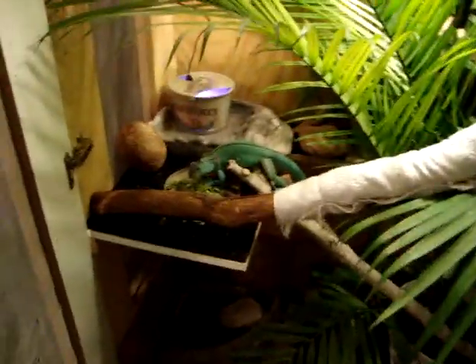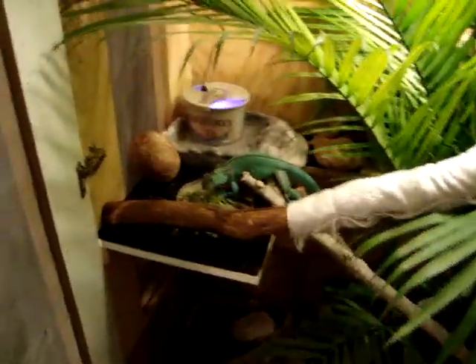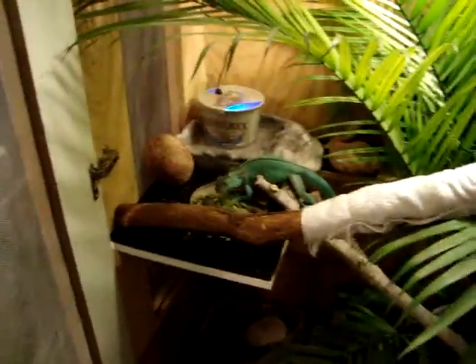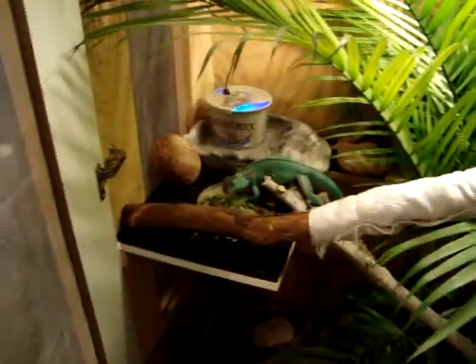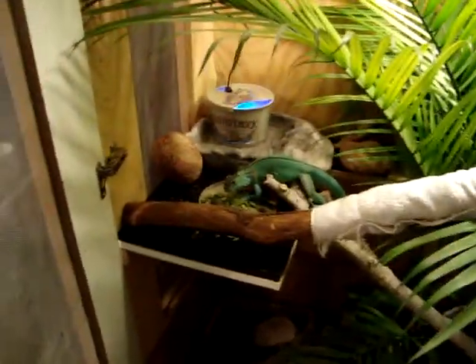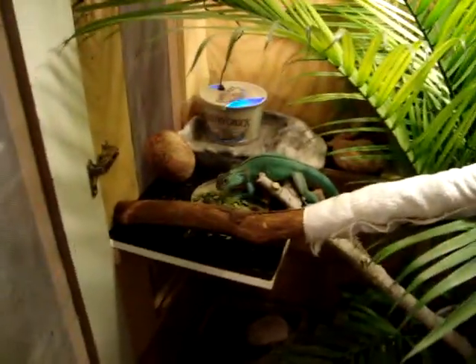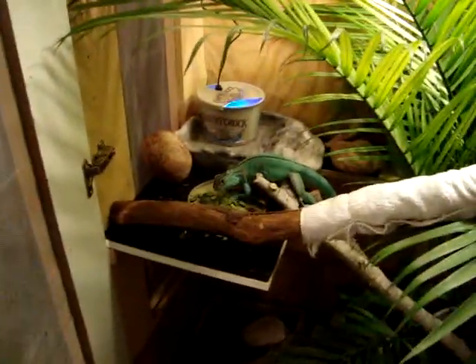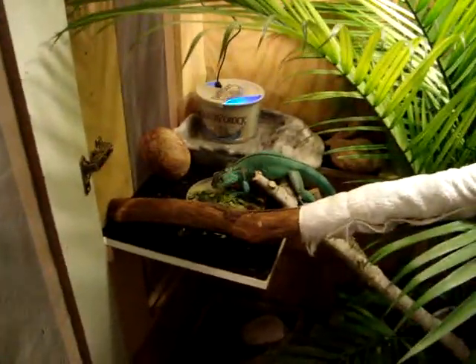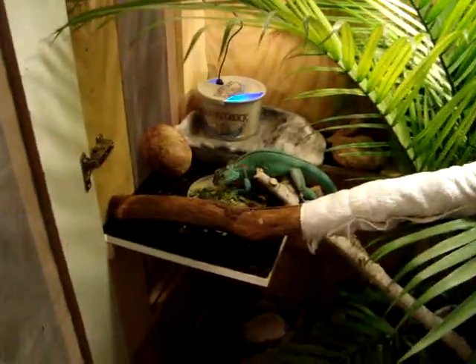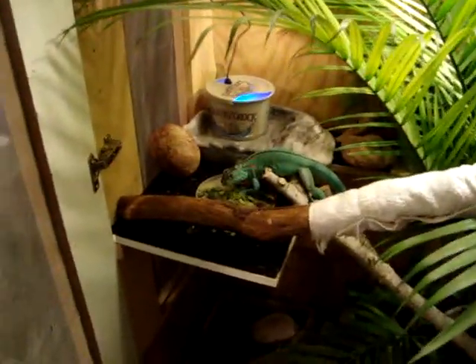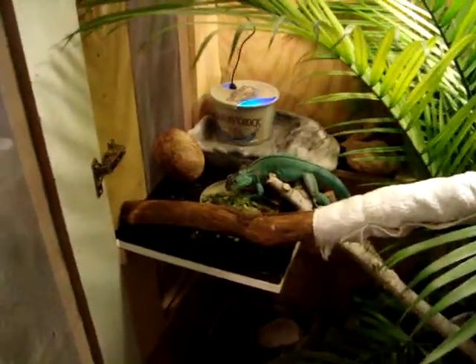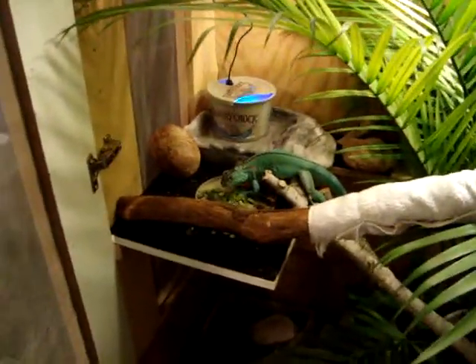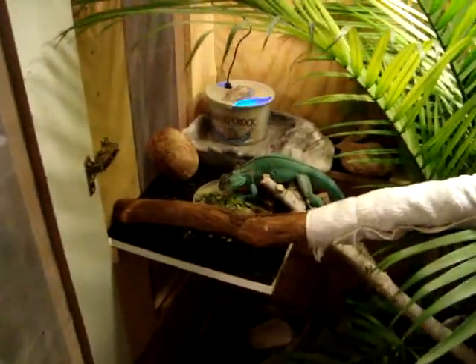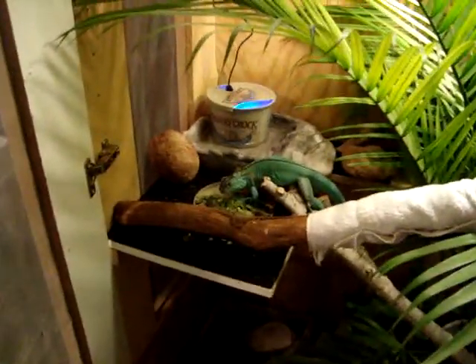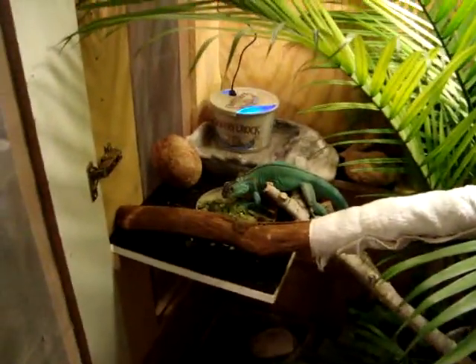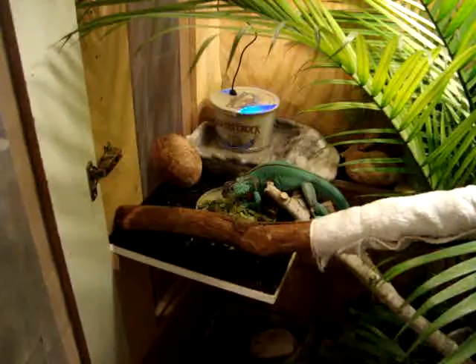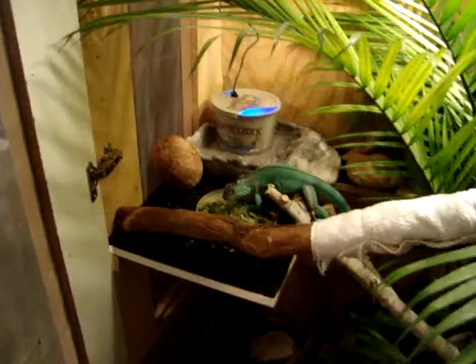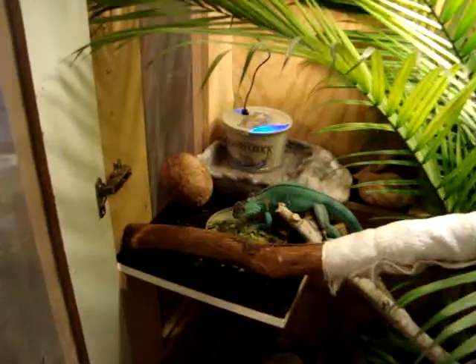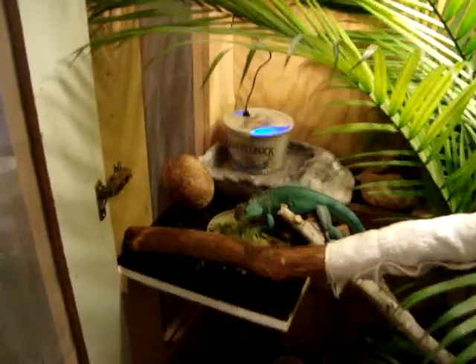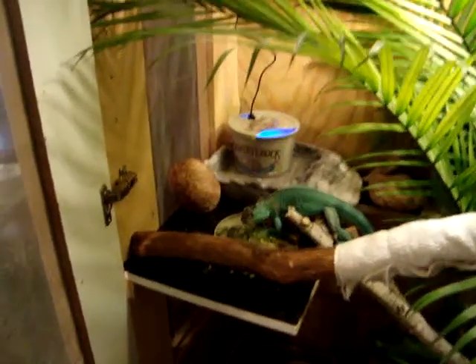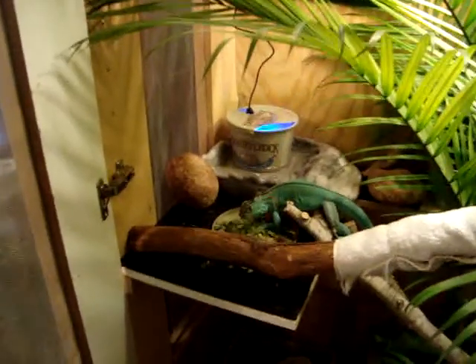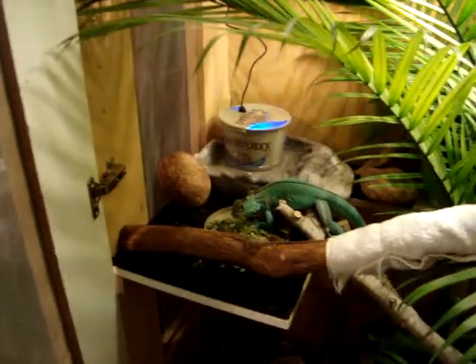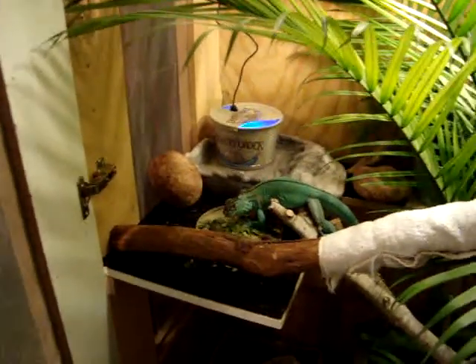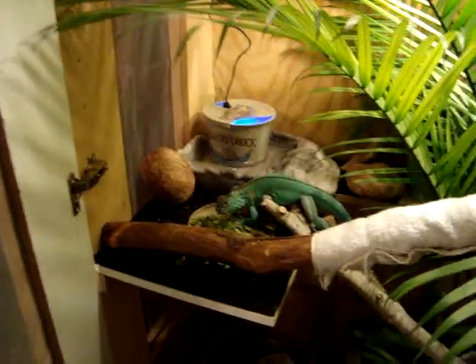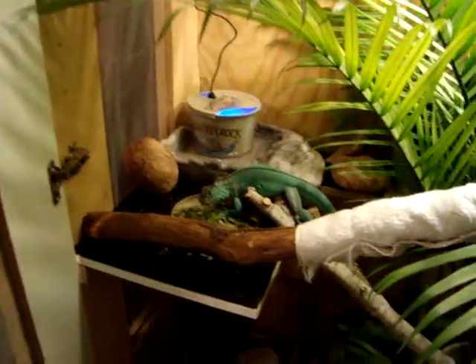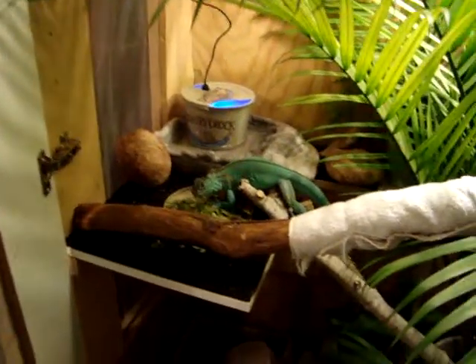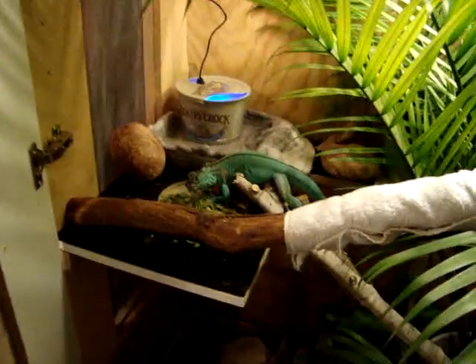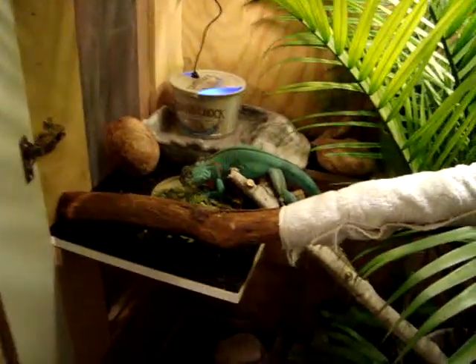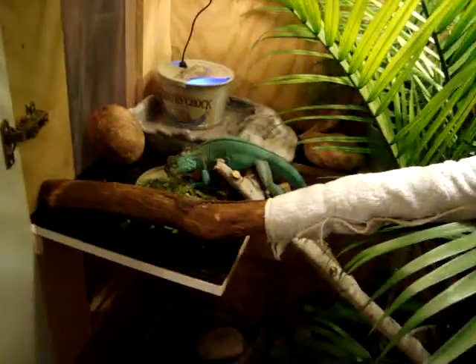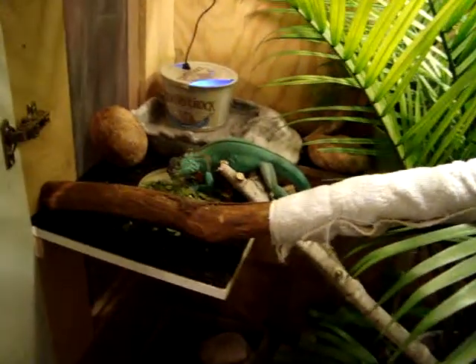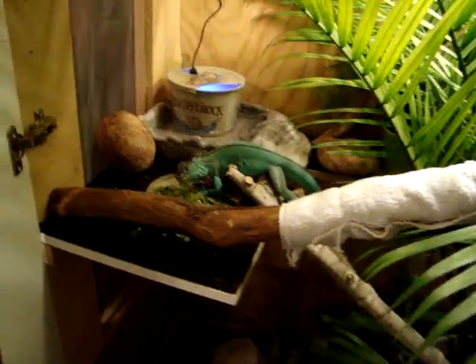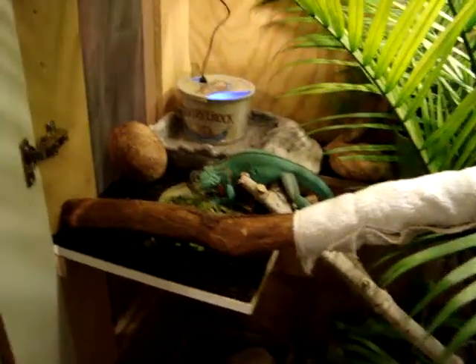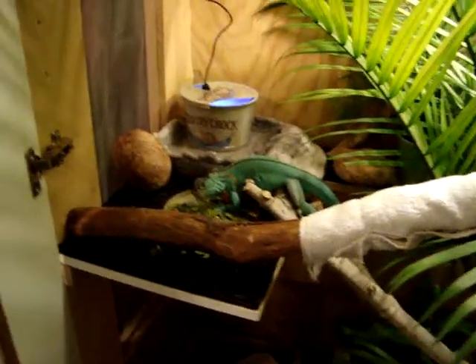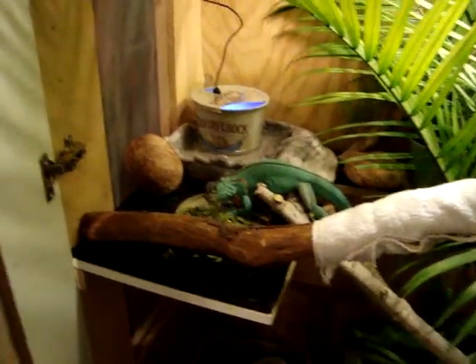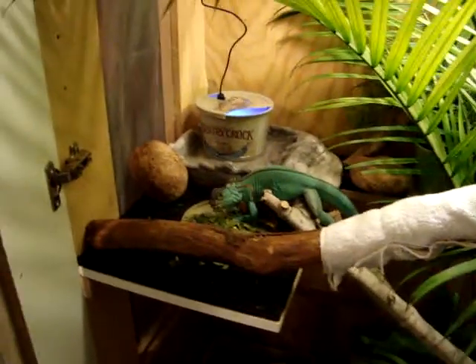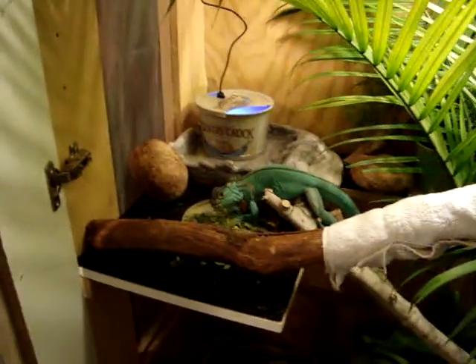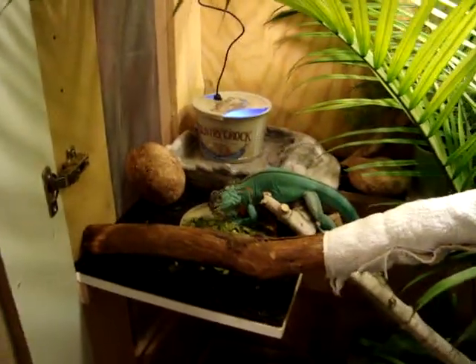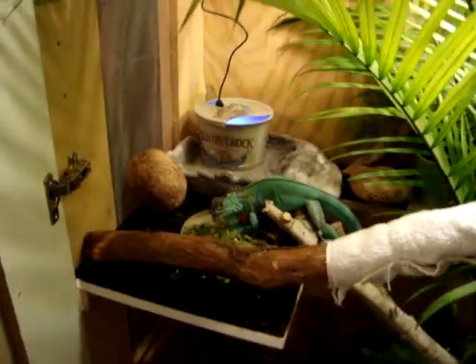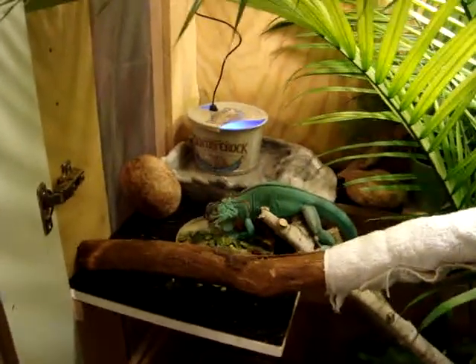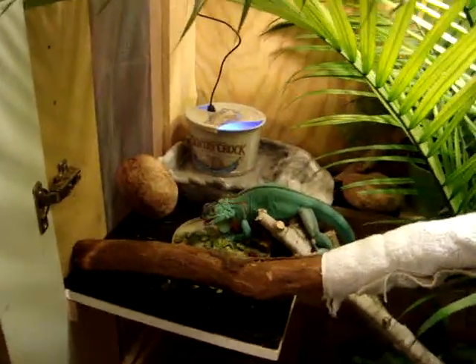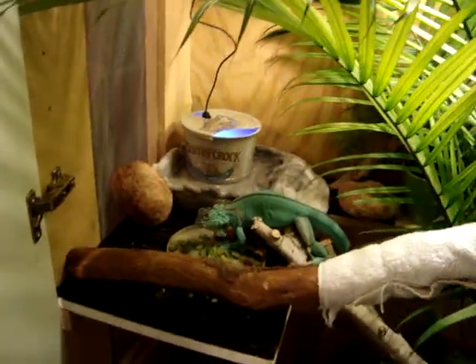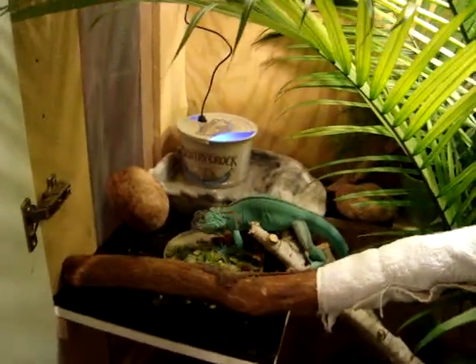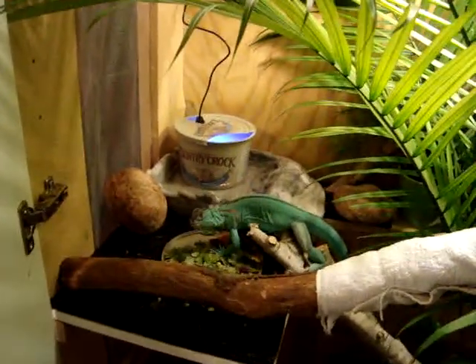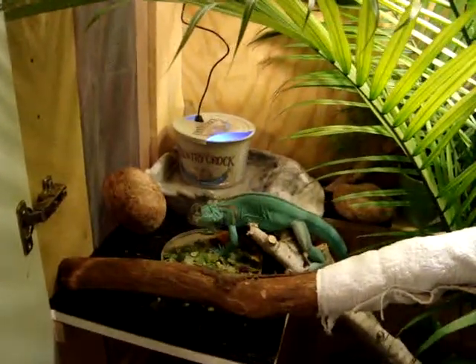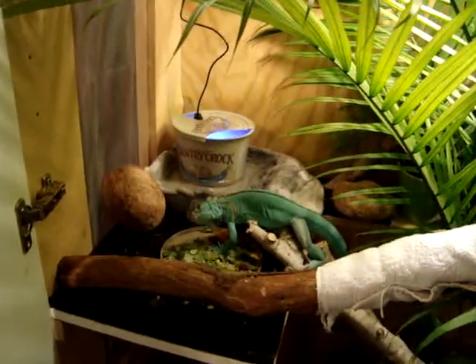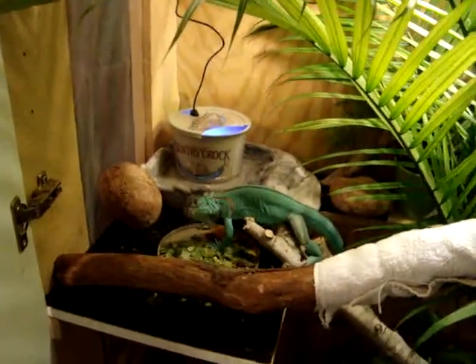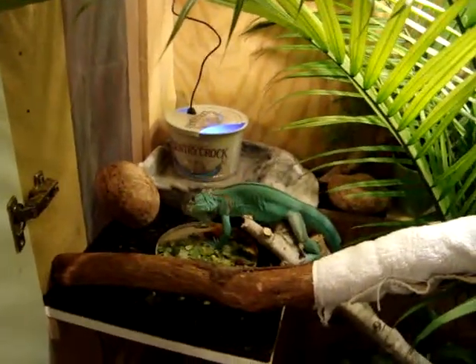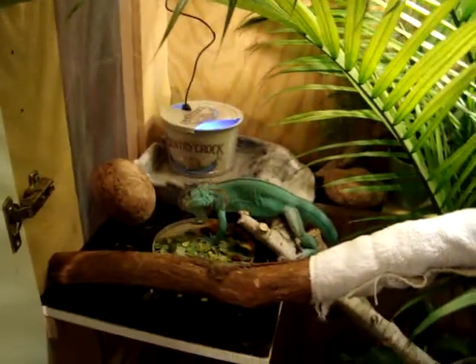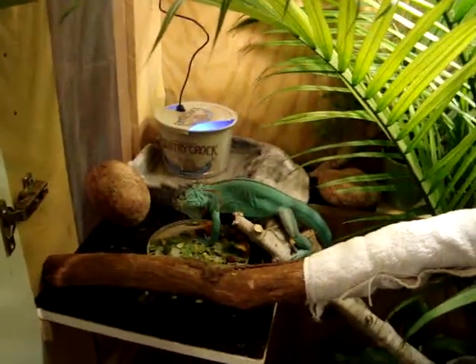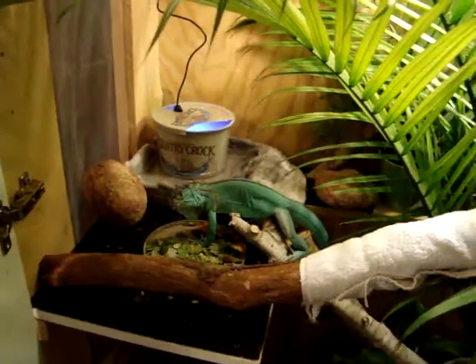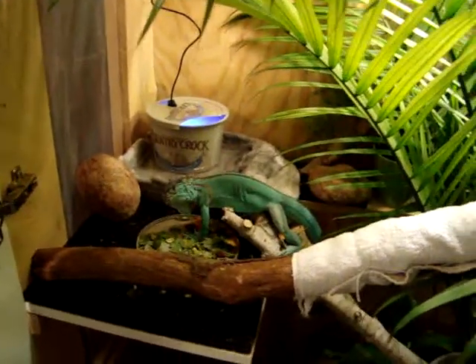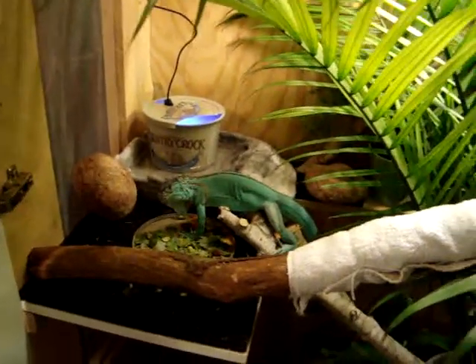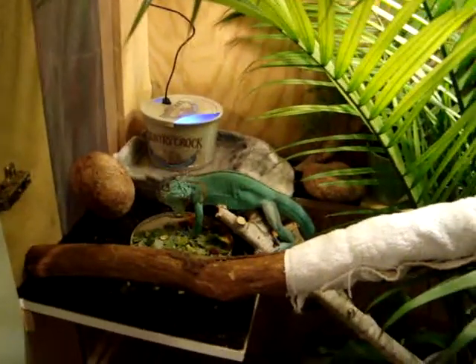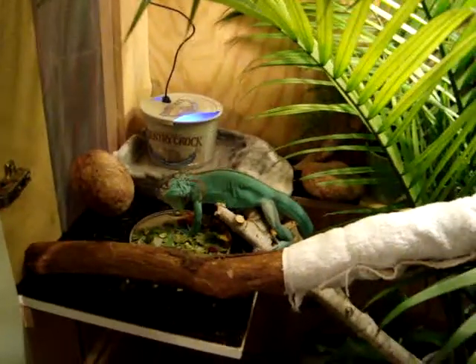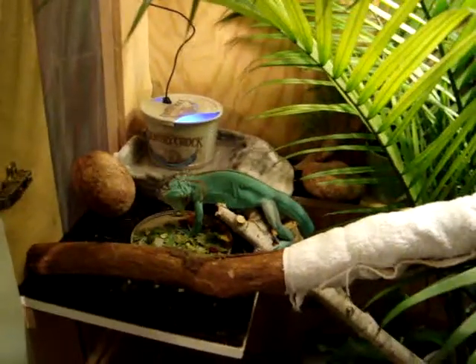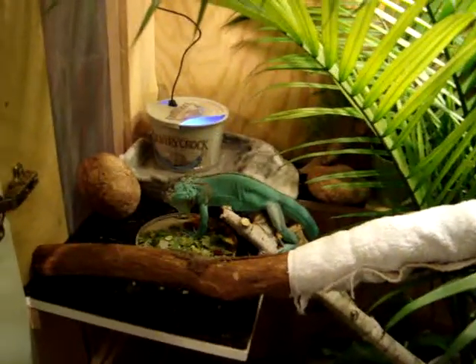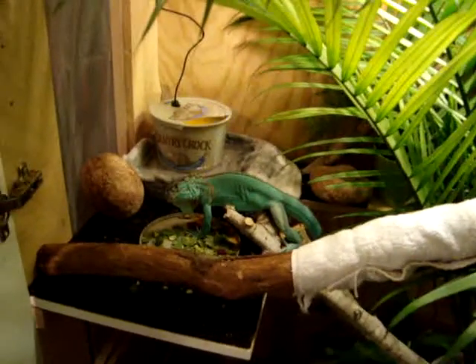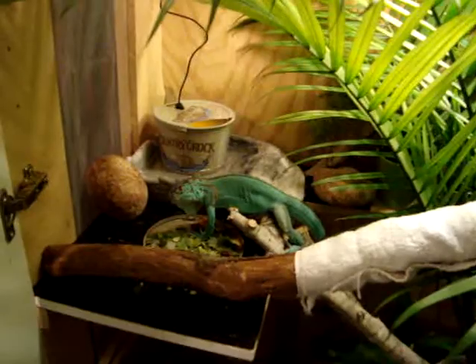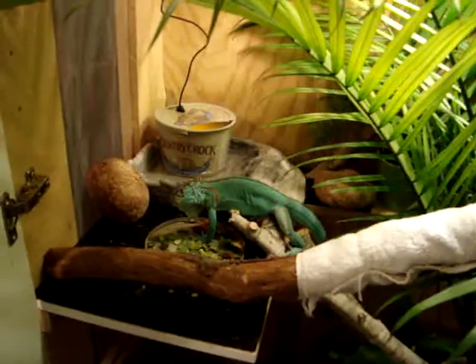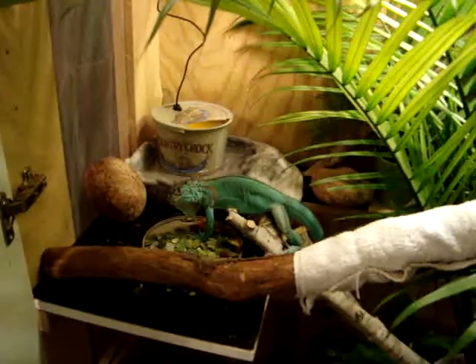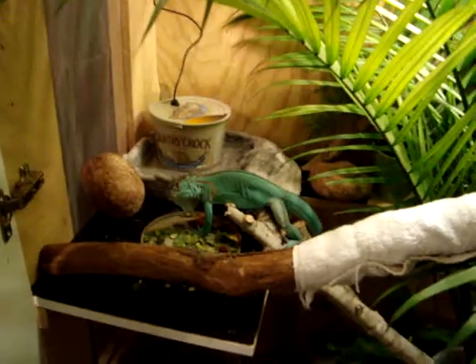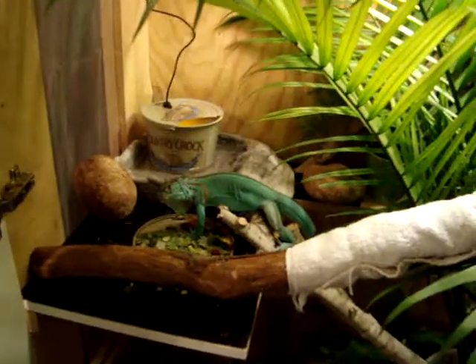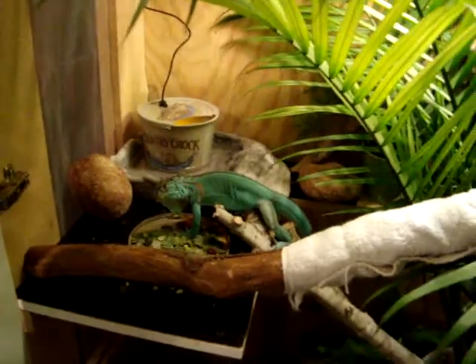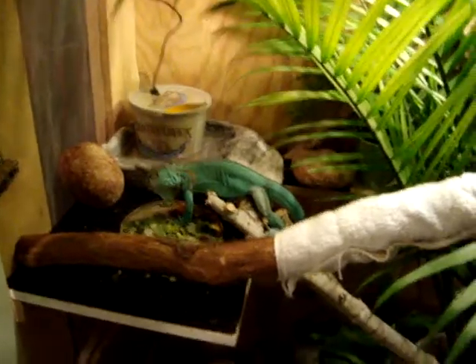Hi, Riddick. Did I interrupt your snack? I'm sorry.